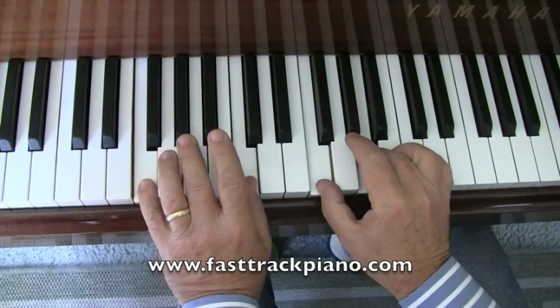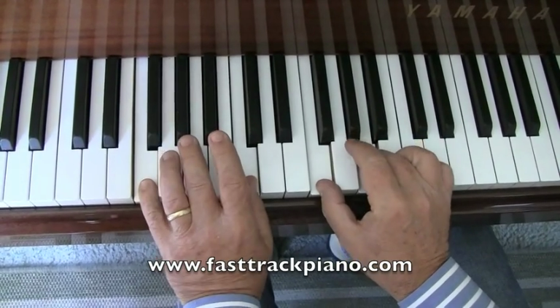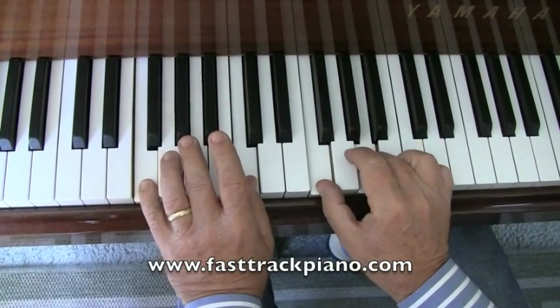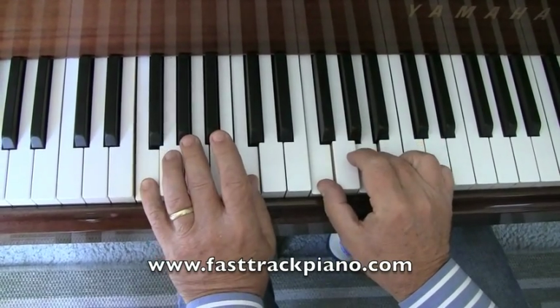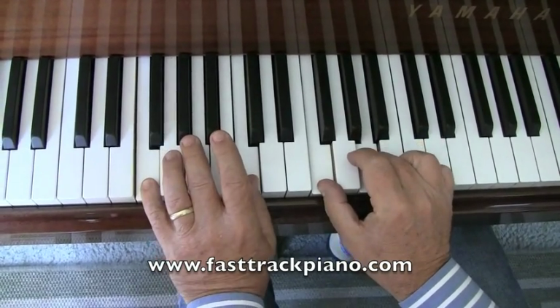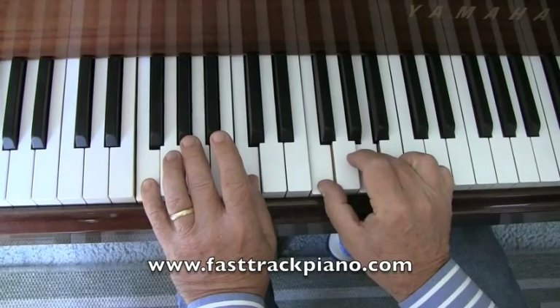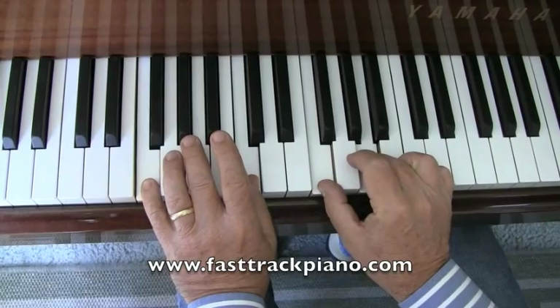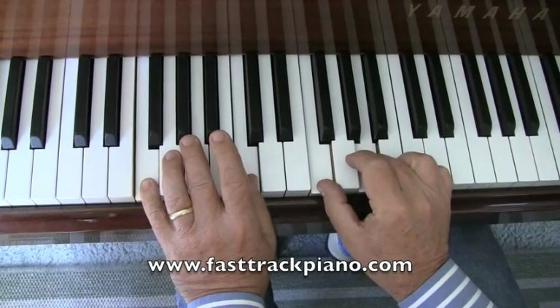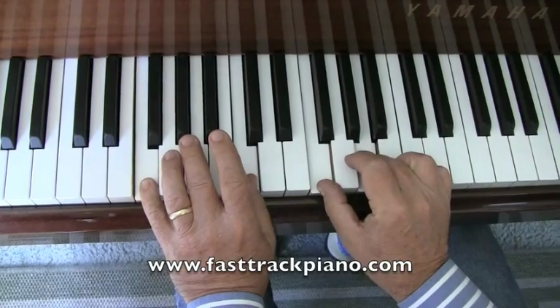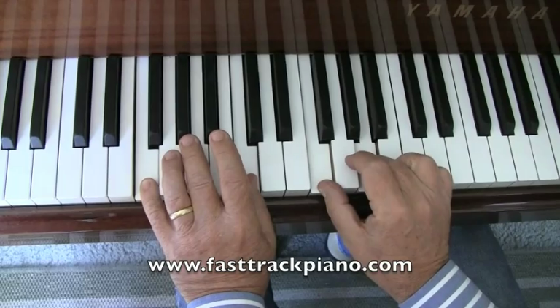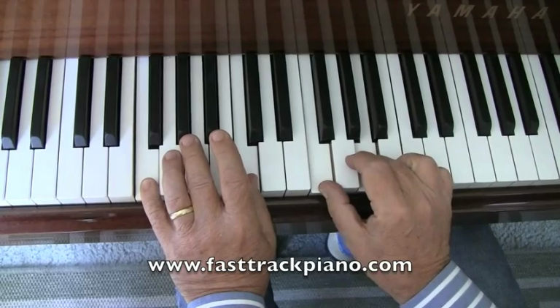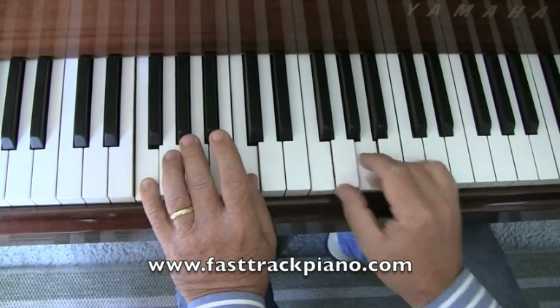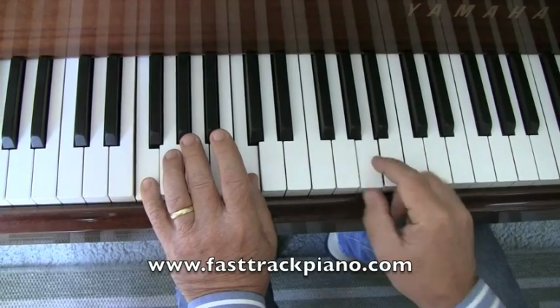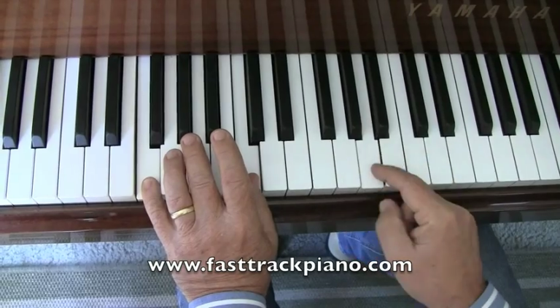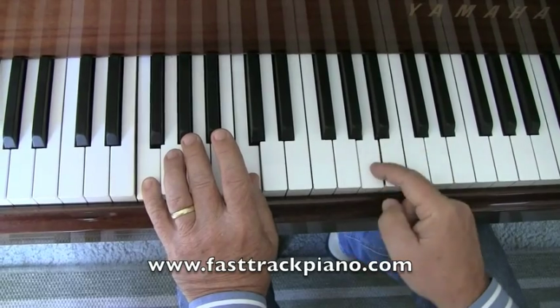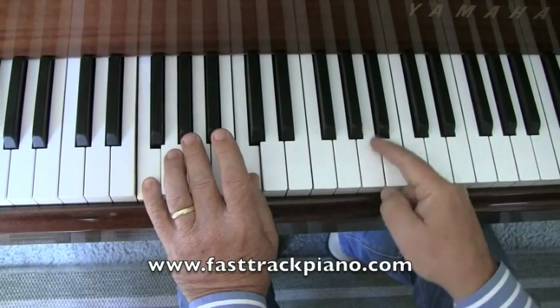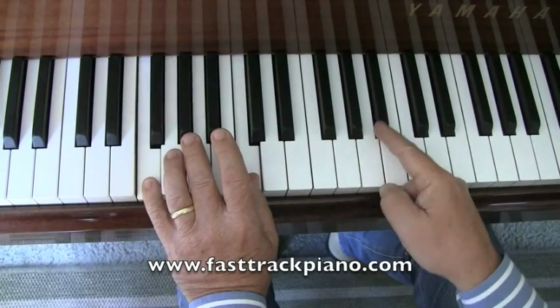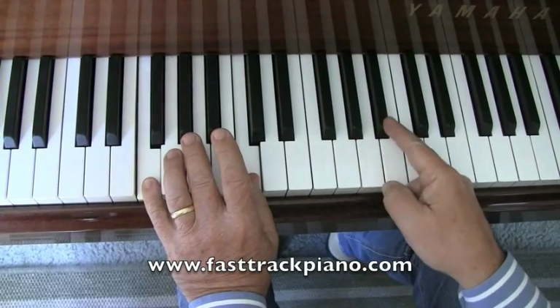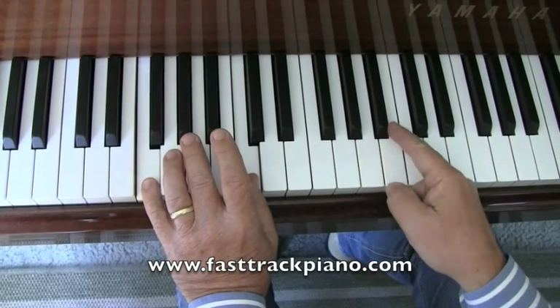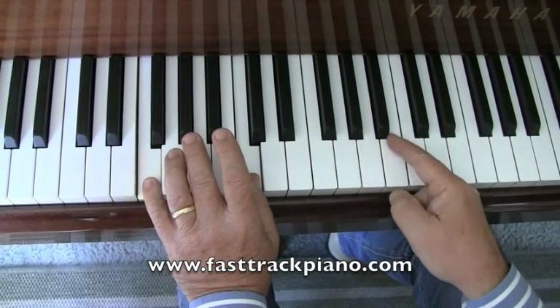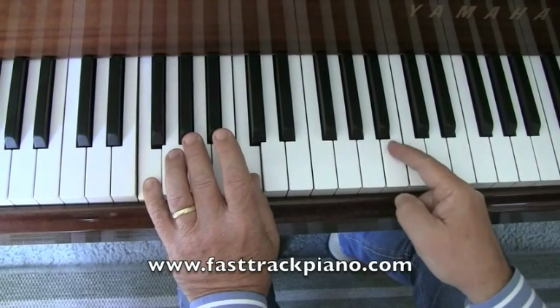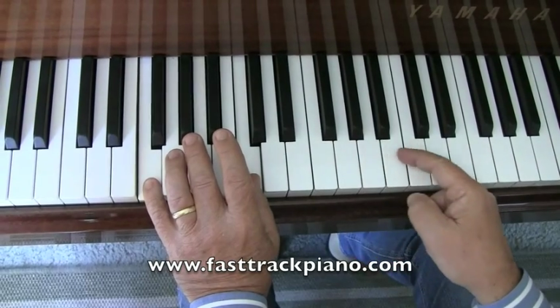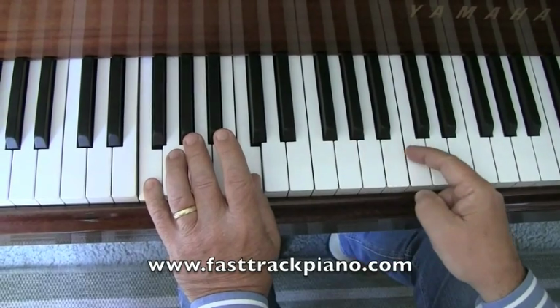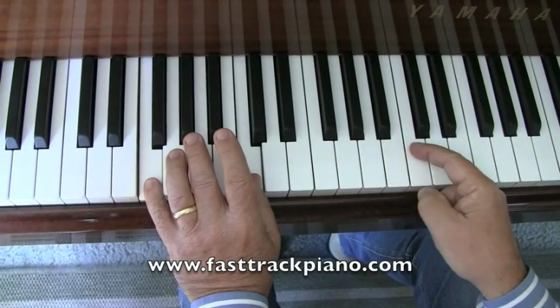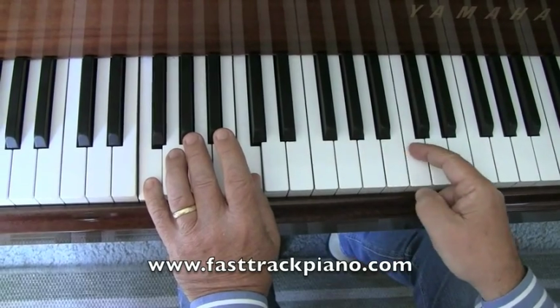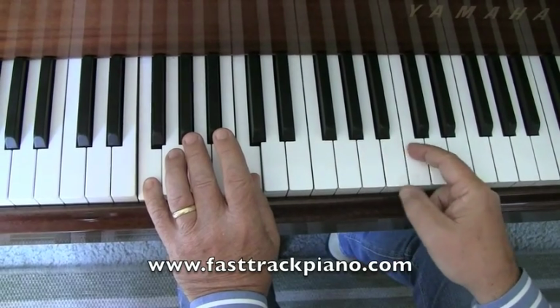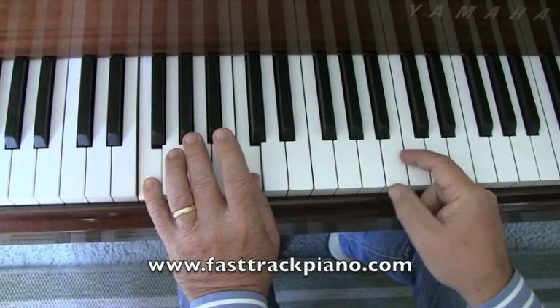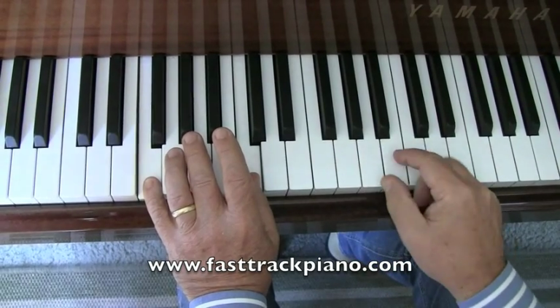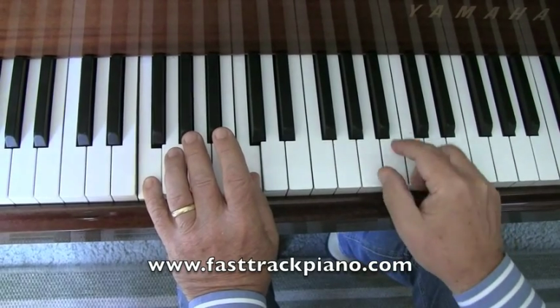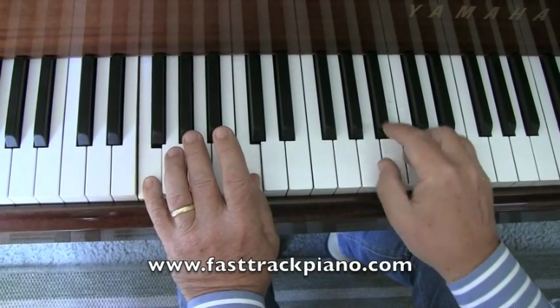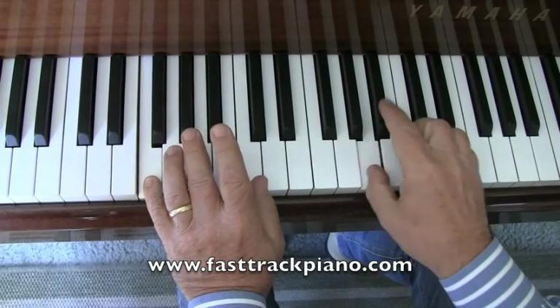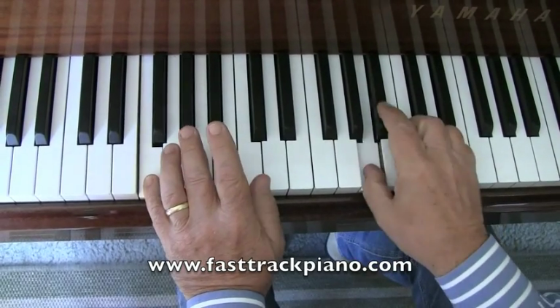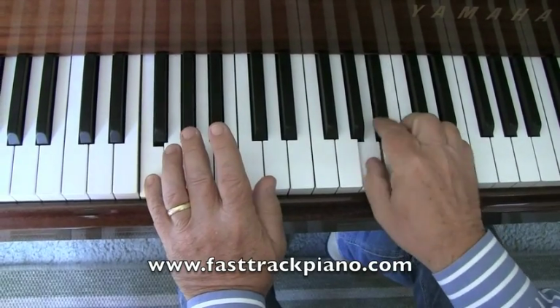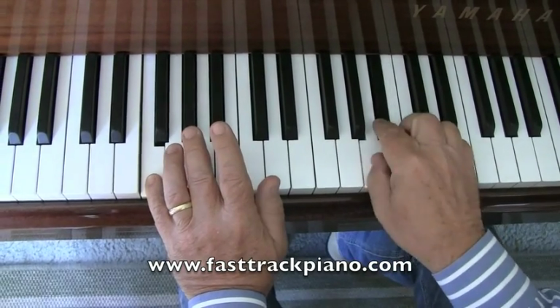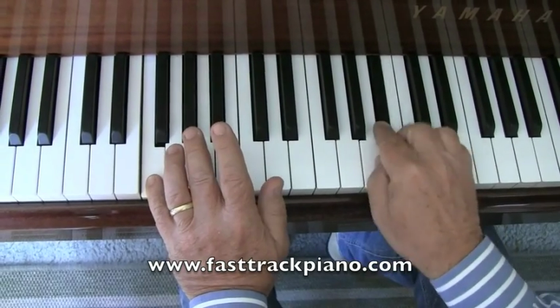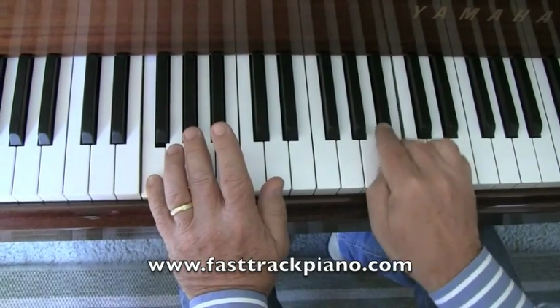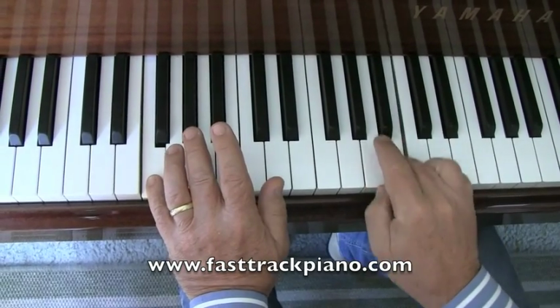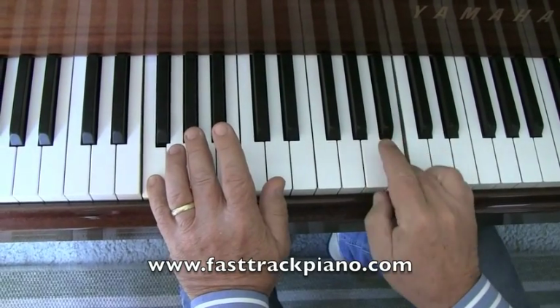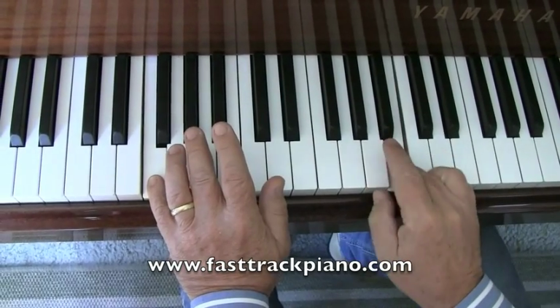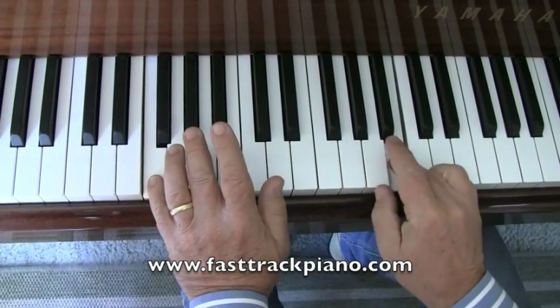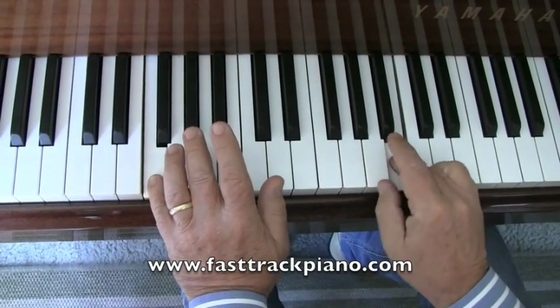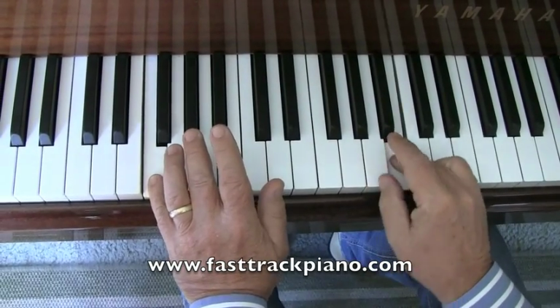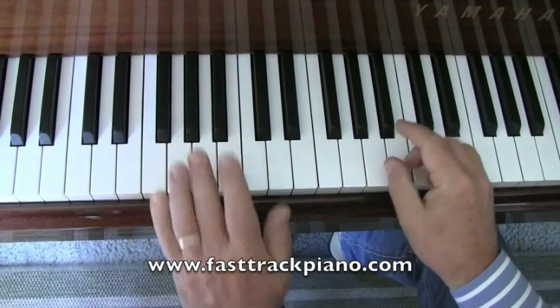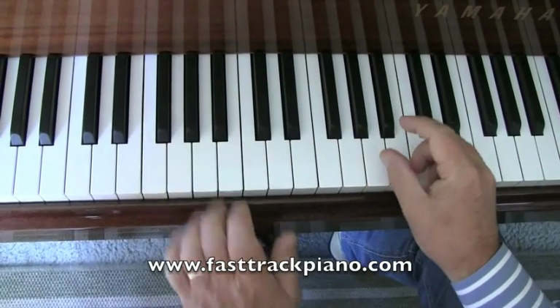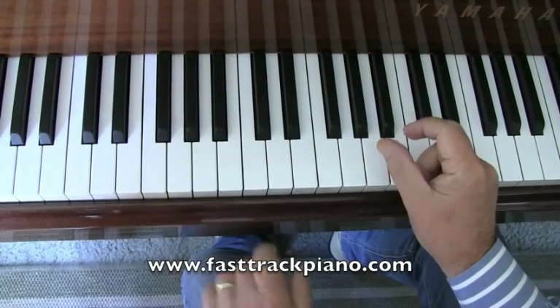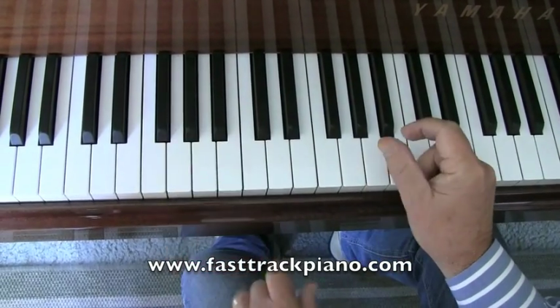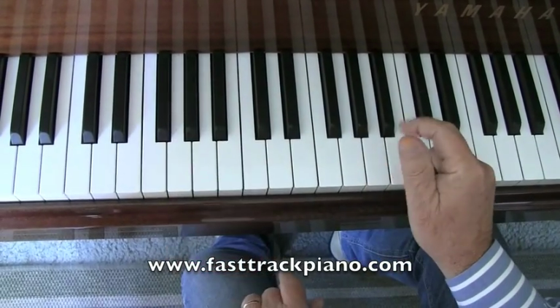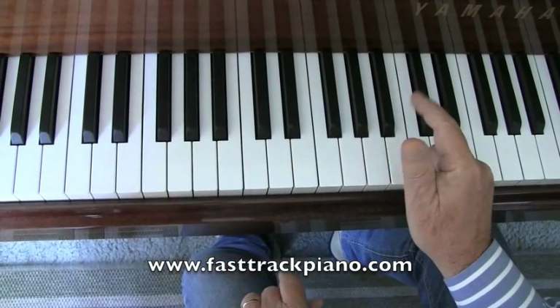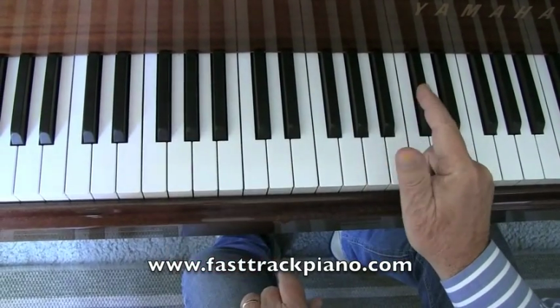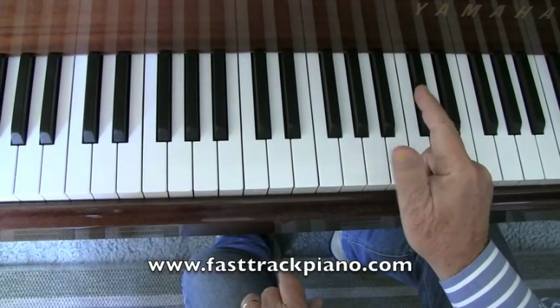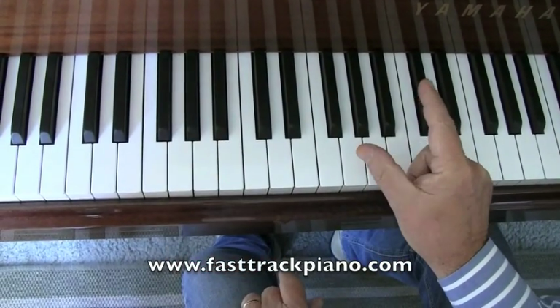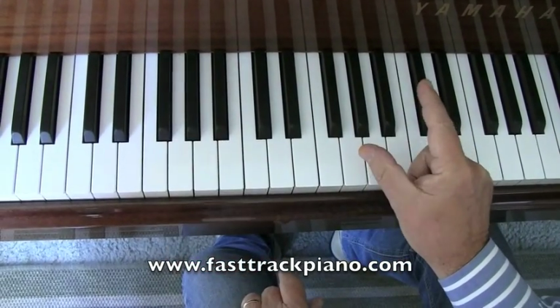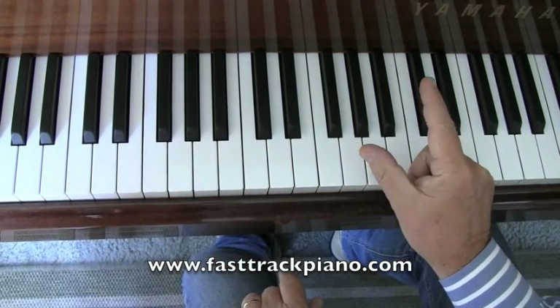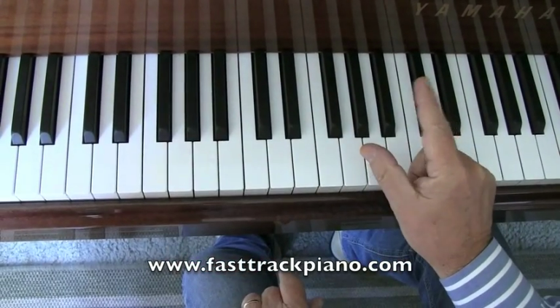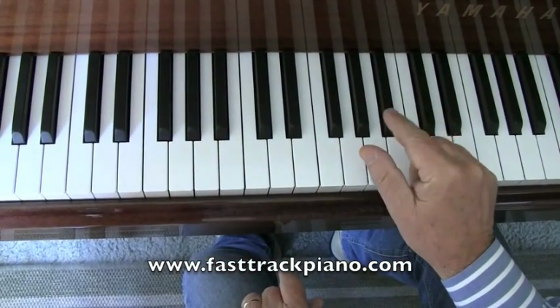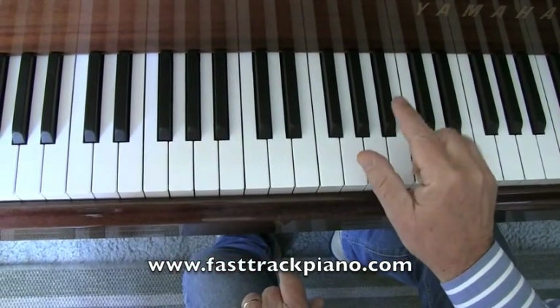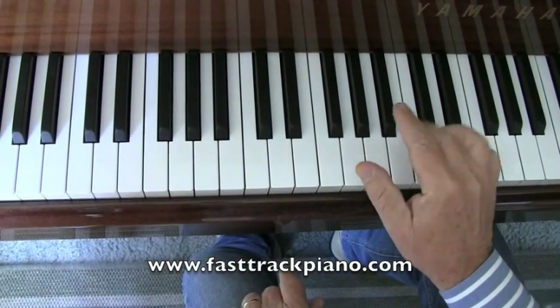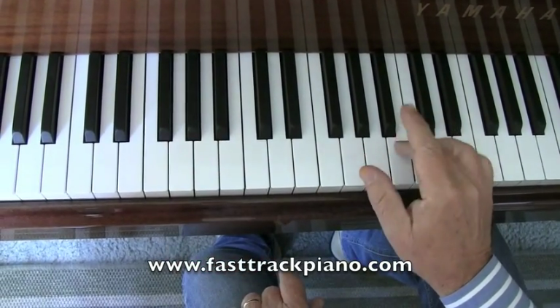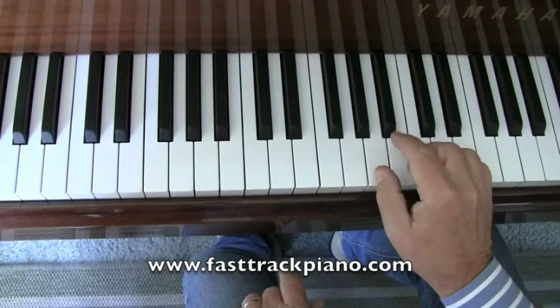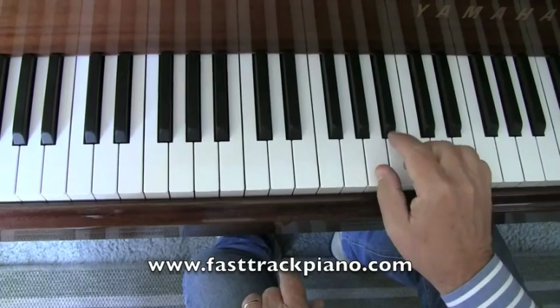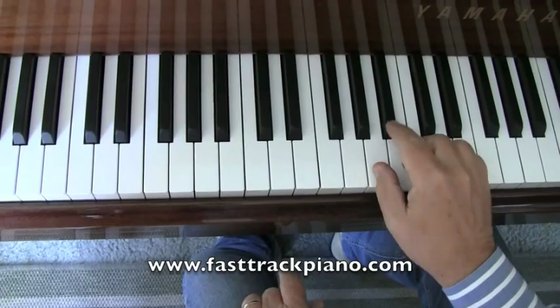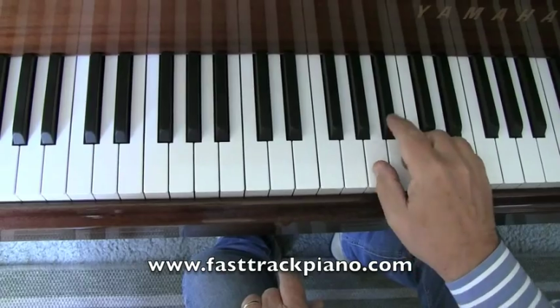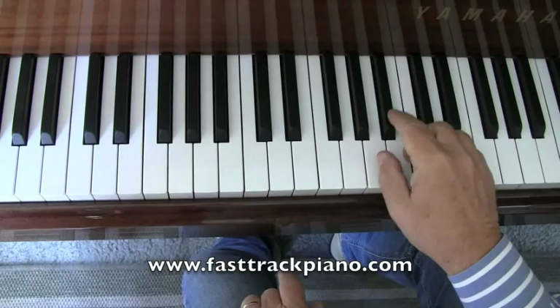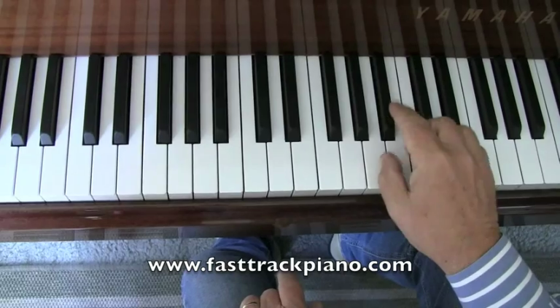And right at the end, there's a little run that comes back up. And you can do that with your first, second, and third finger.